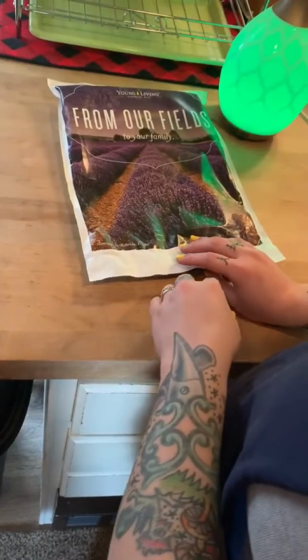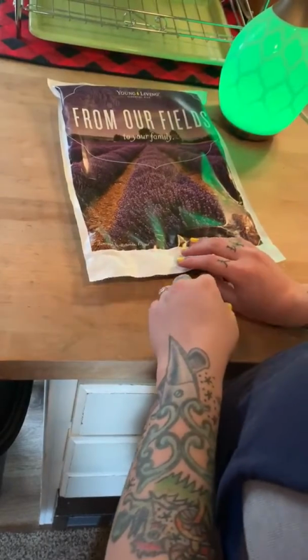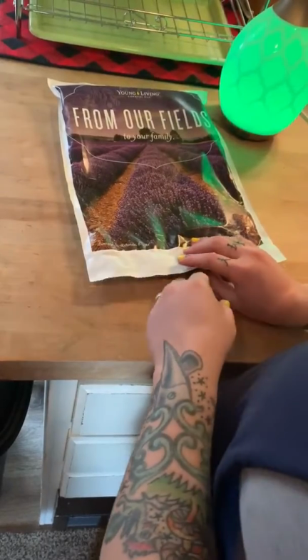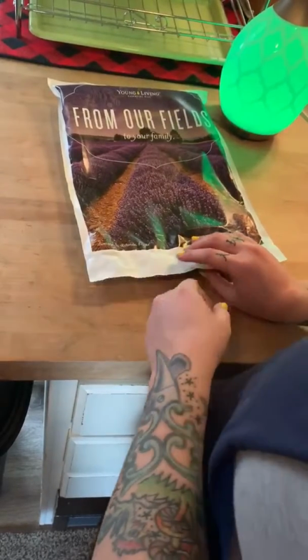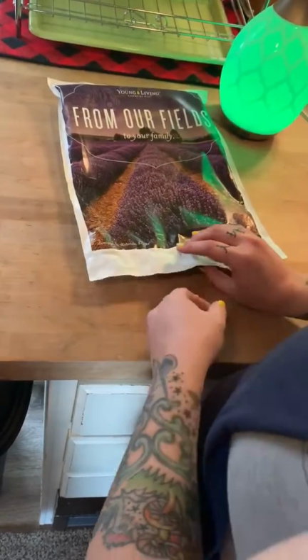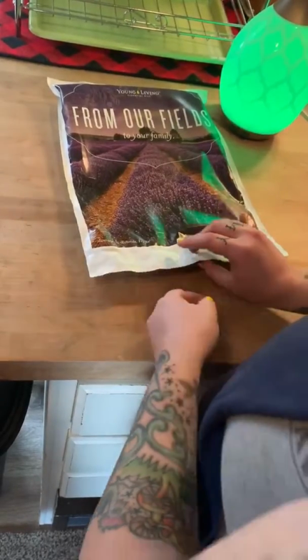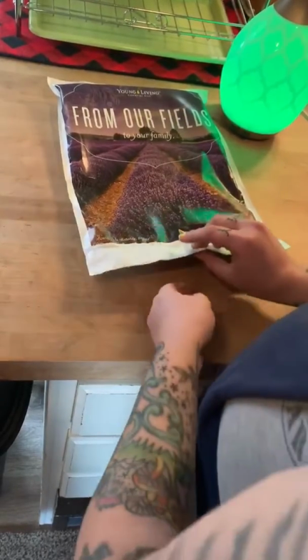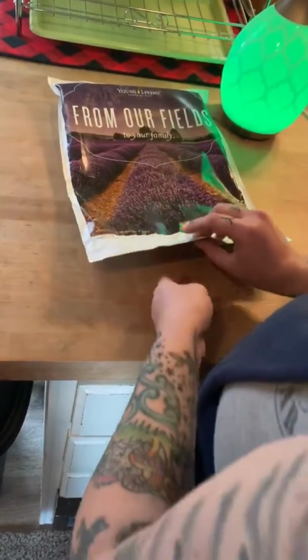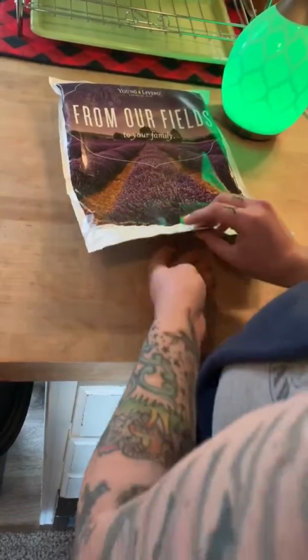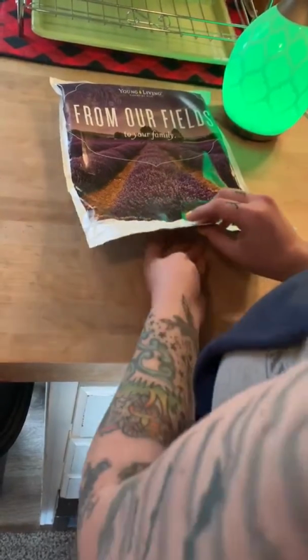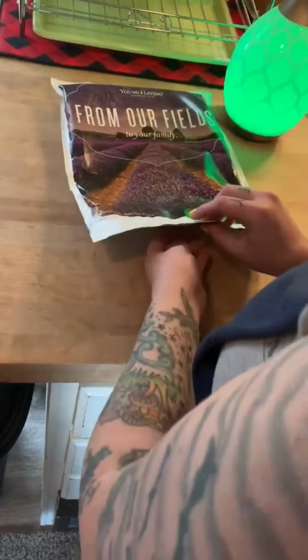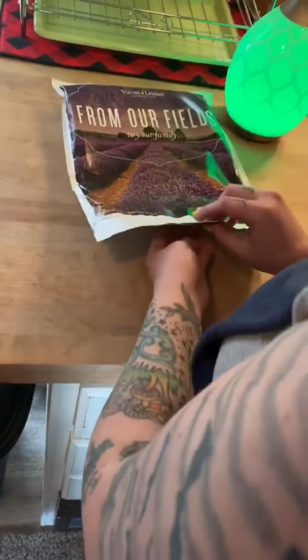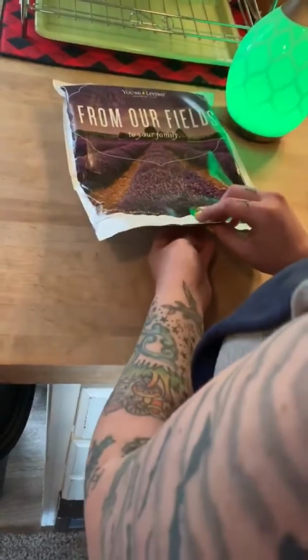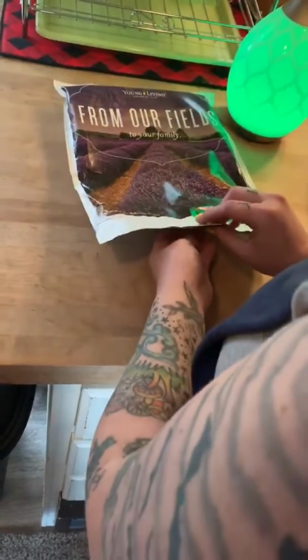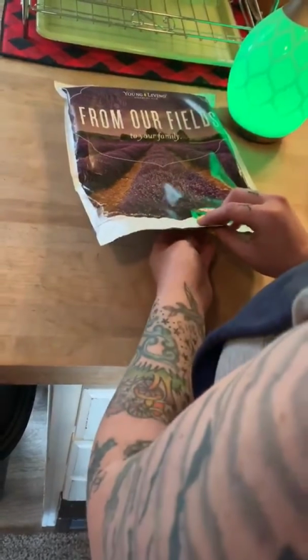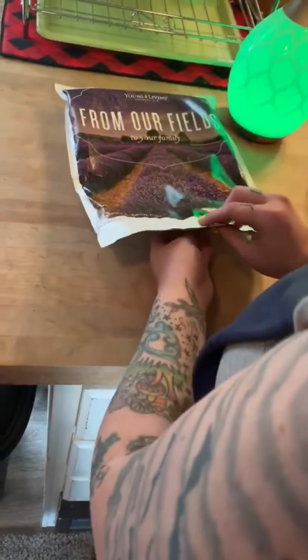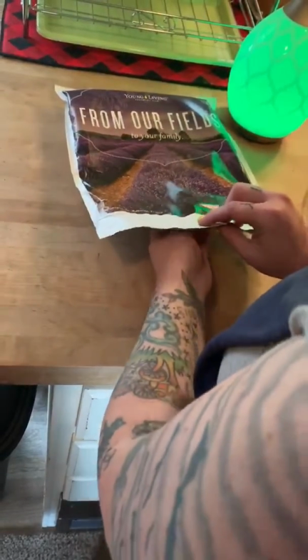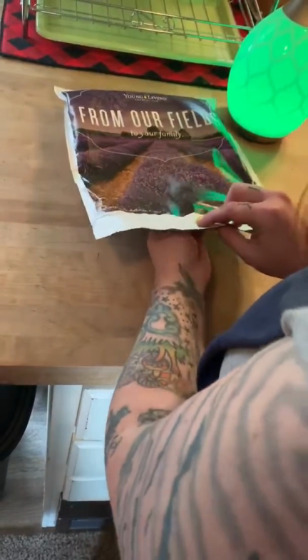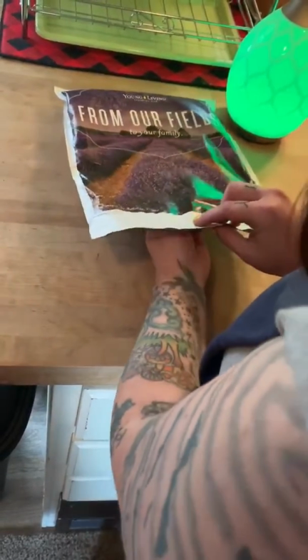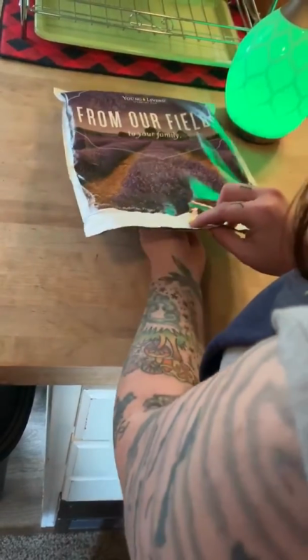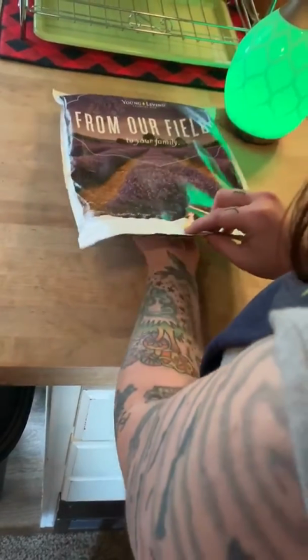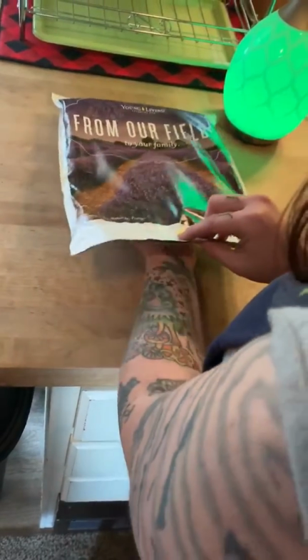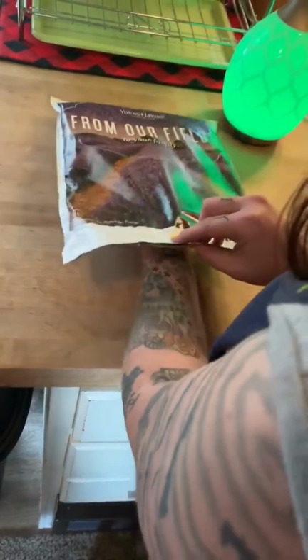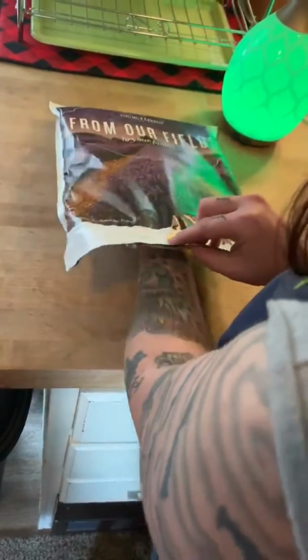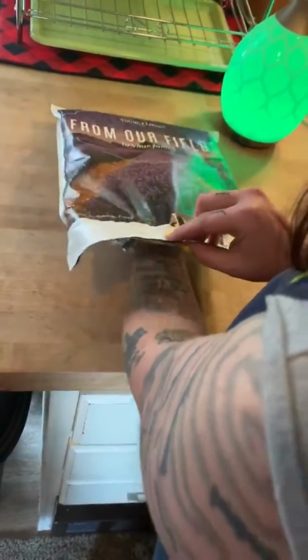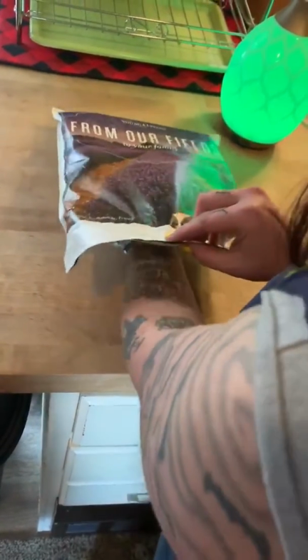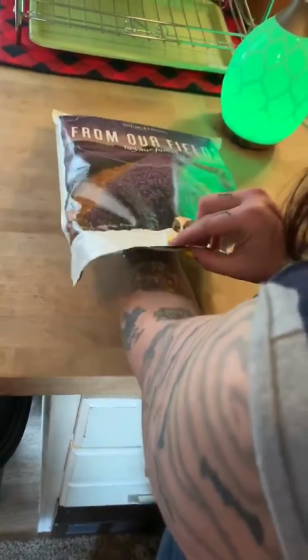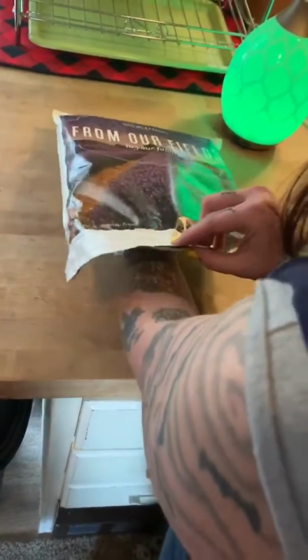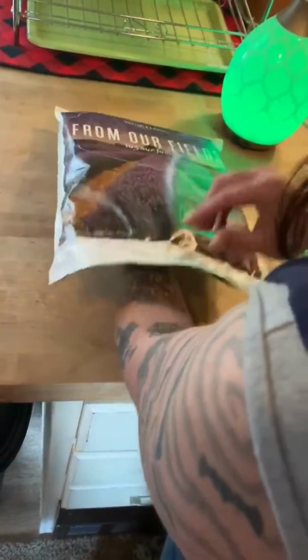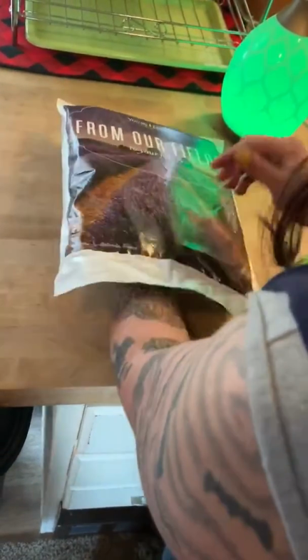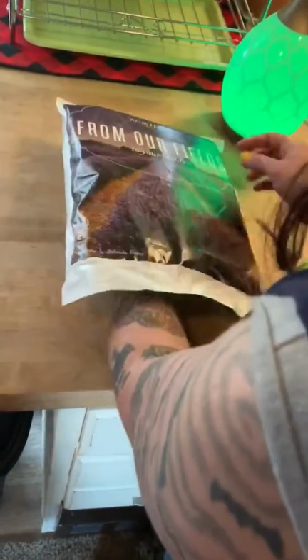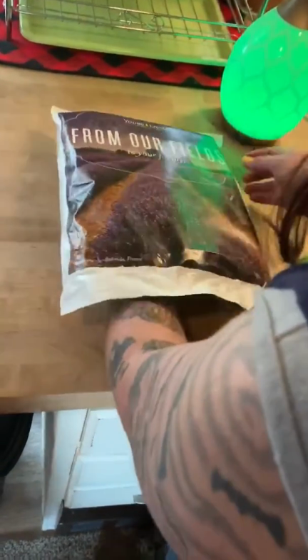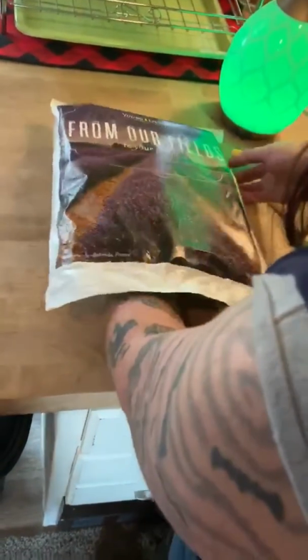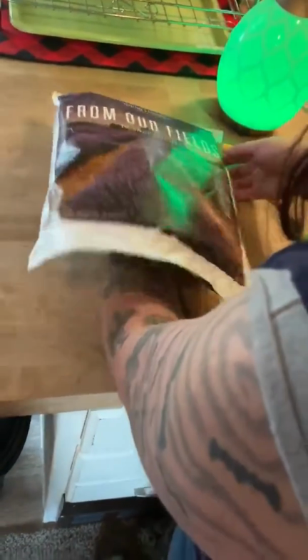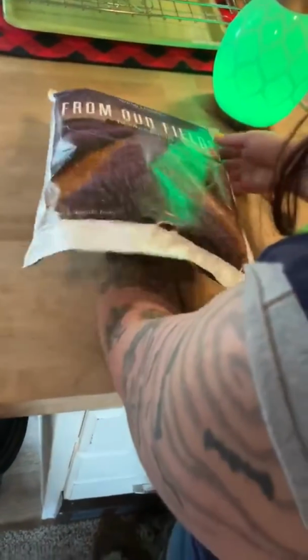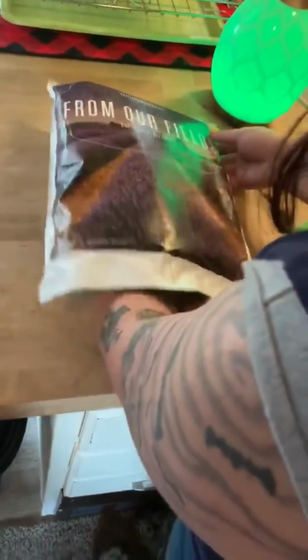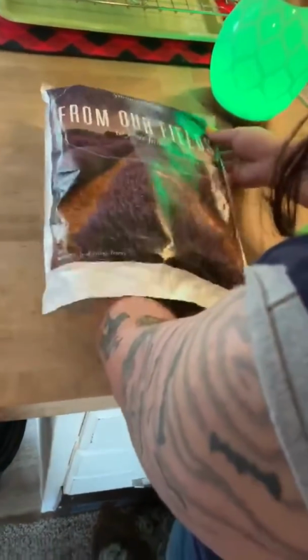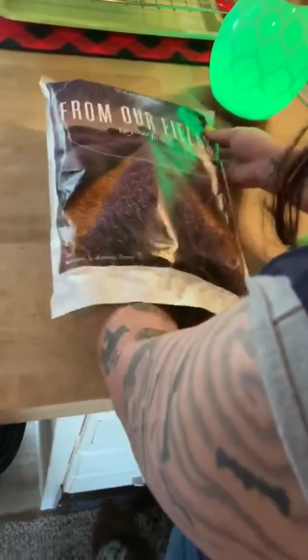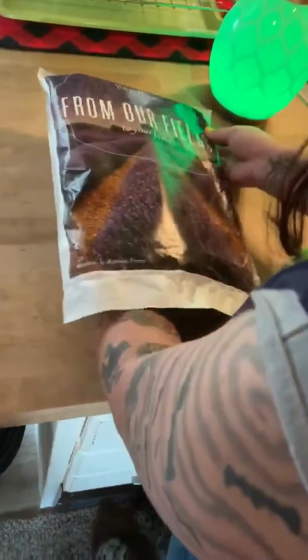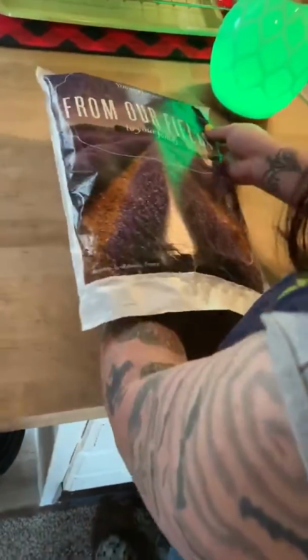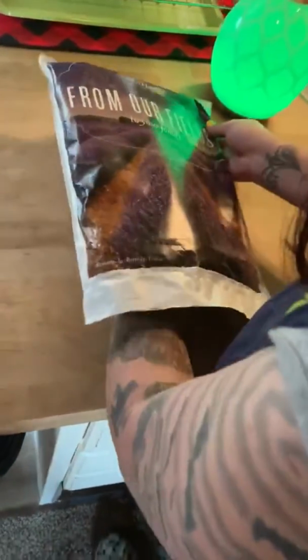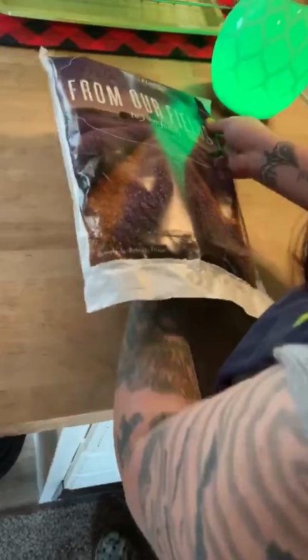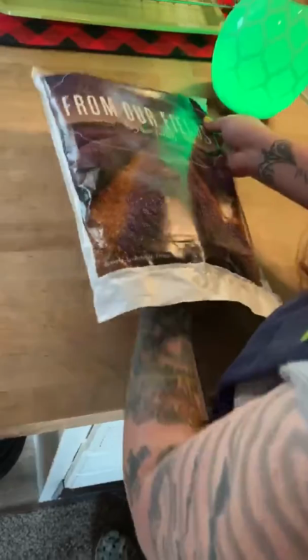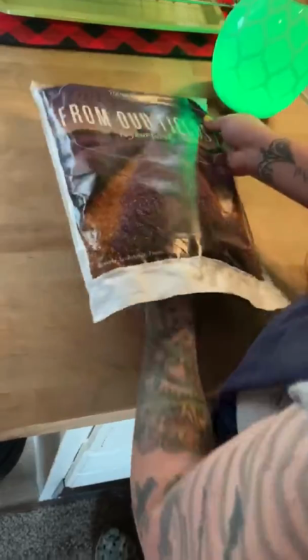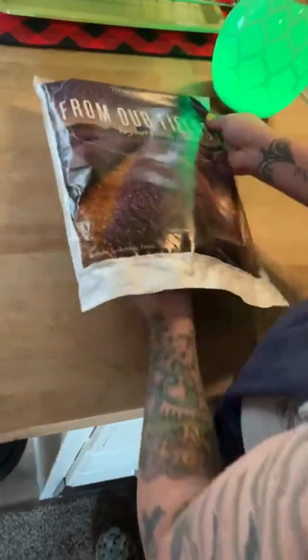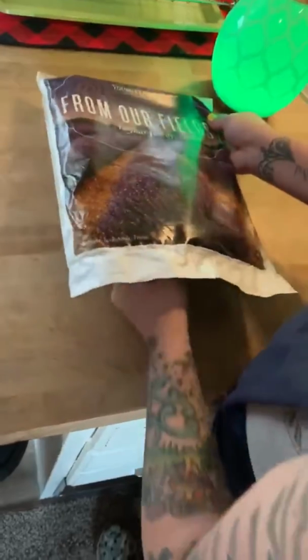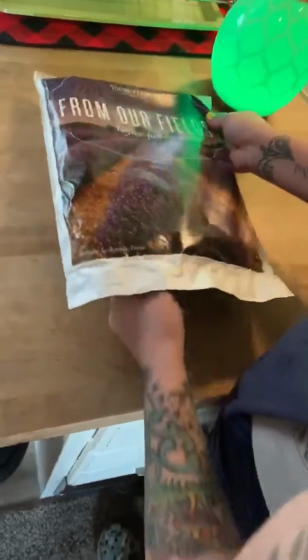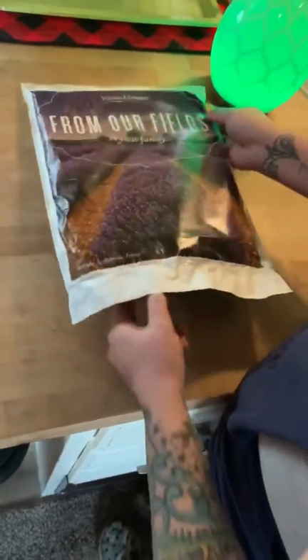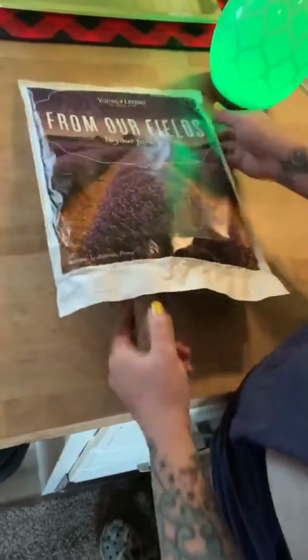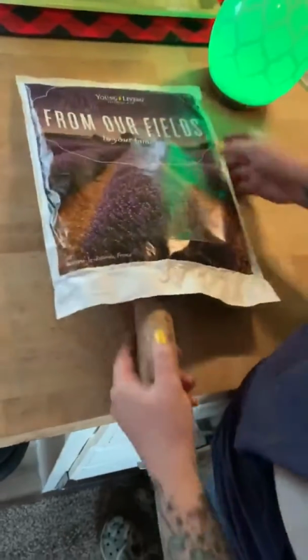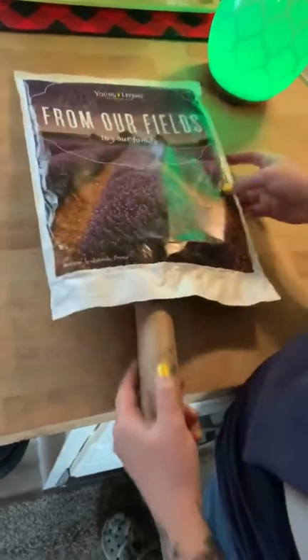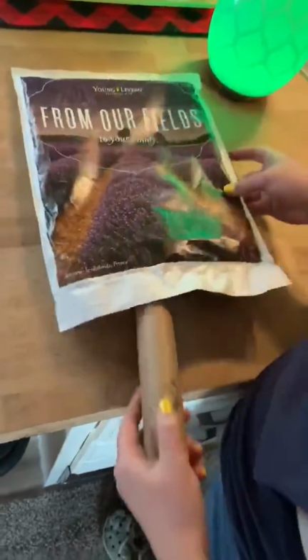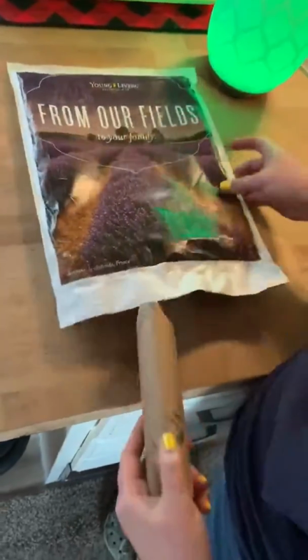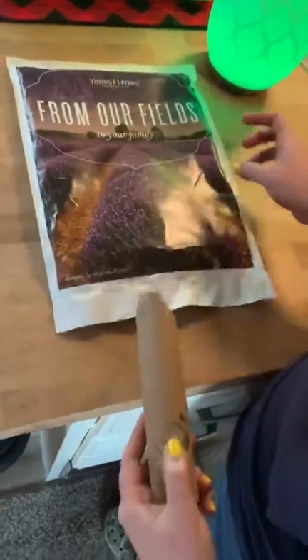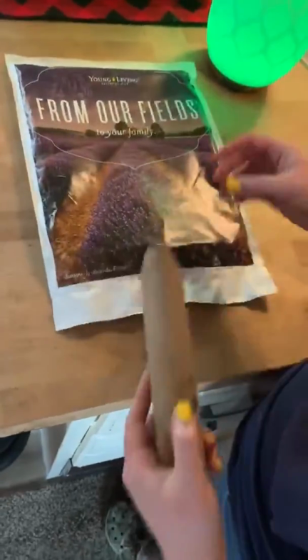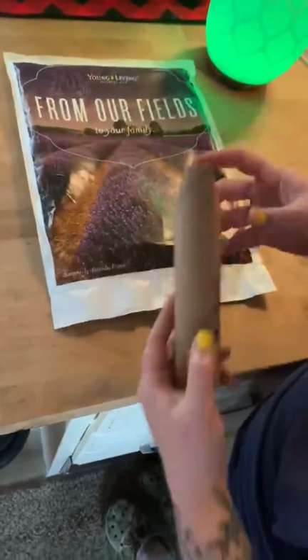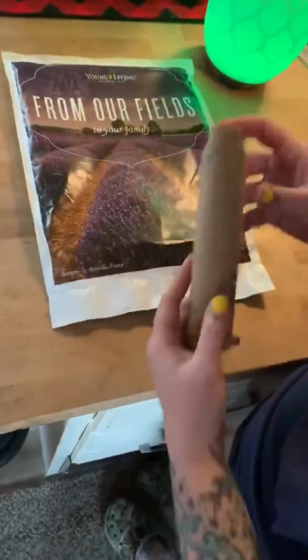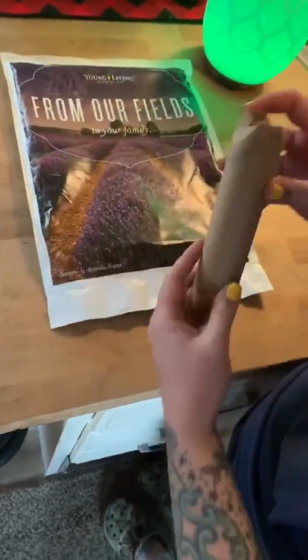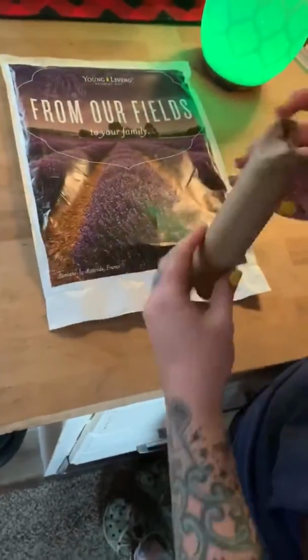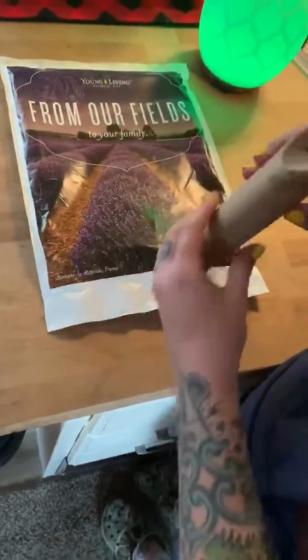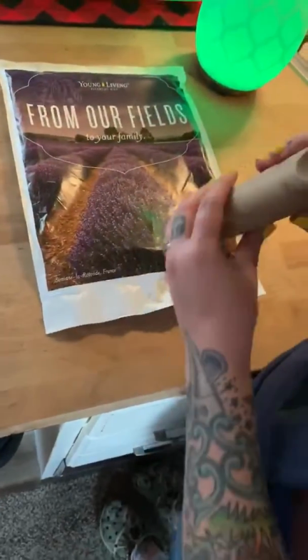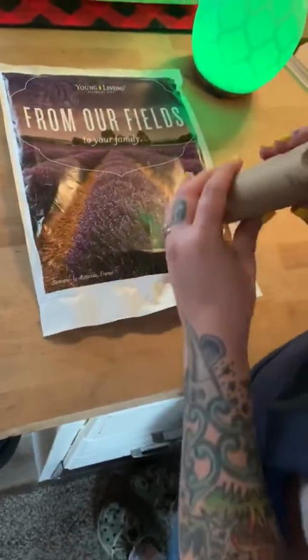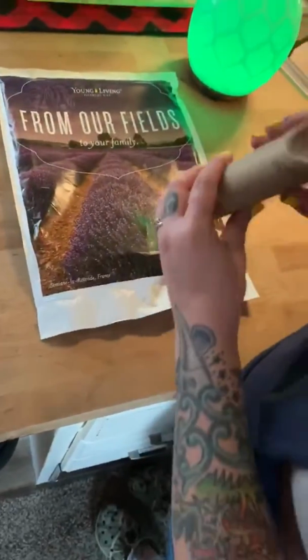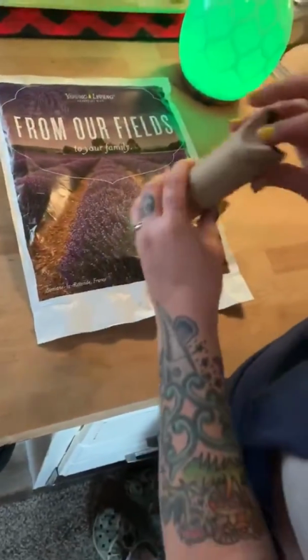Alright guys, so I got some fun stuff in the mail today. I'm going to do an unboxing.